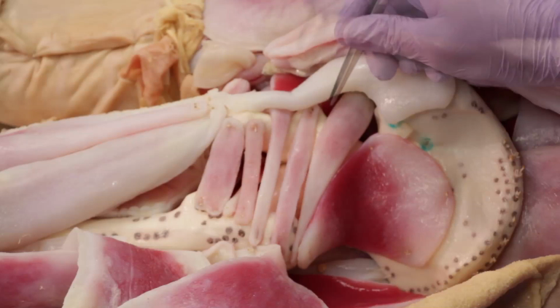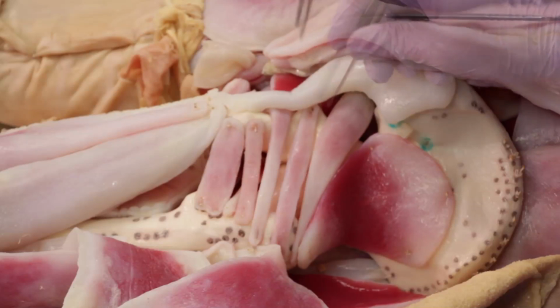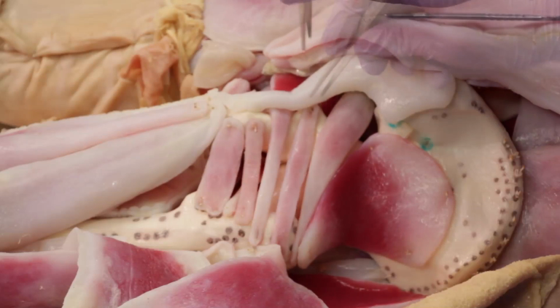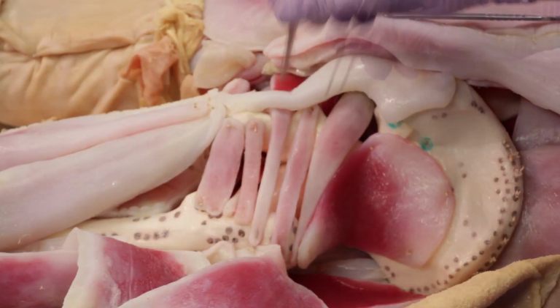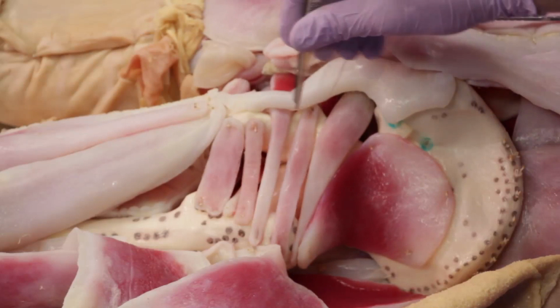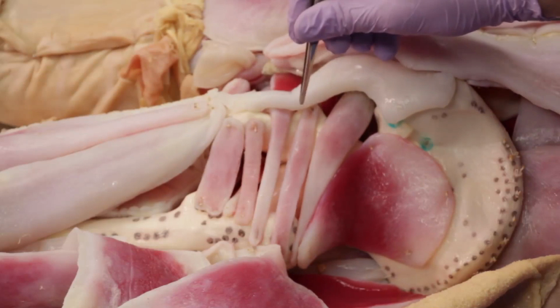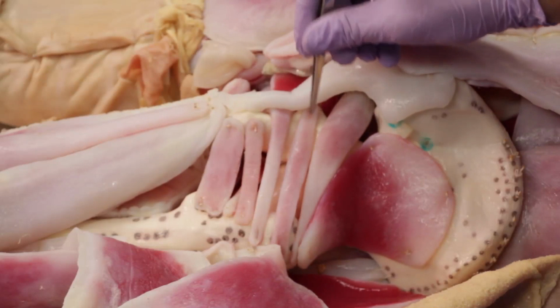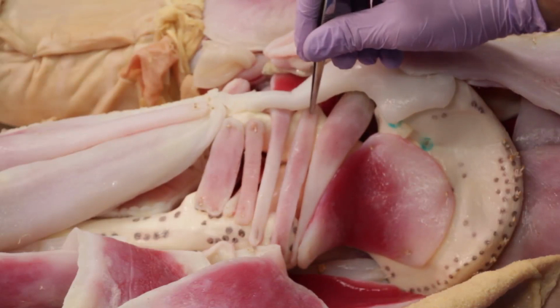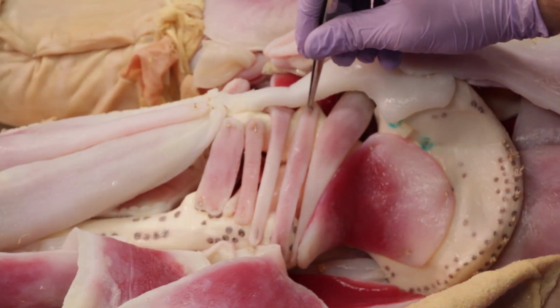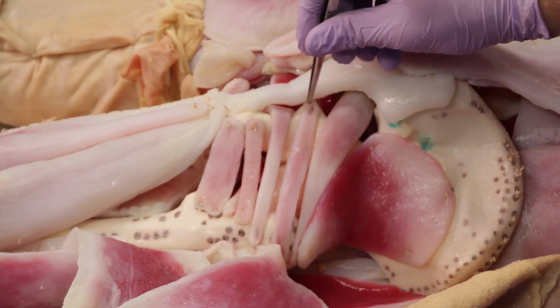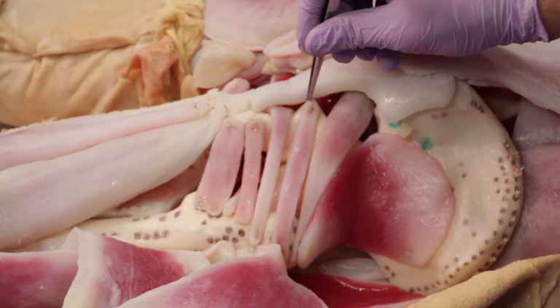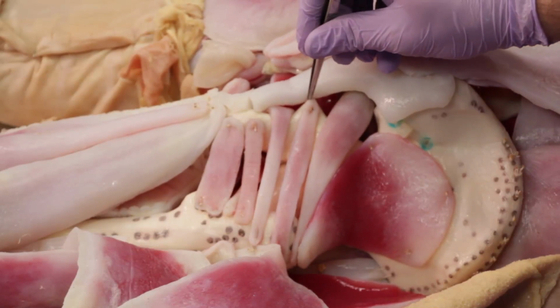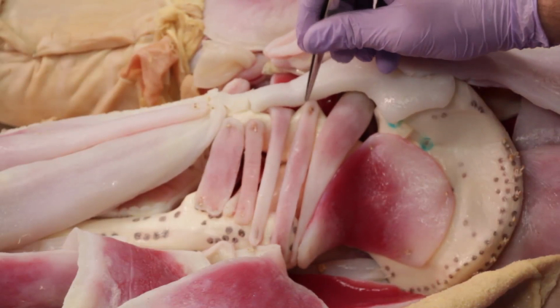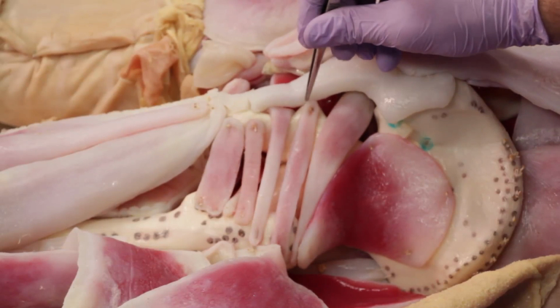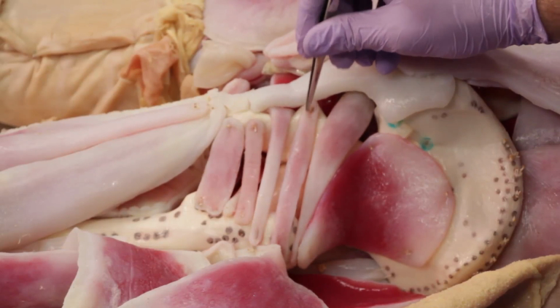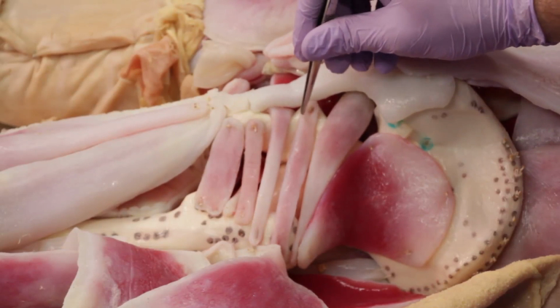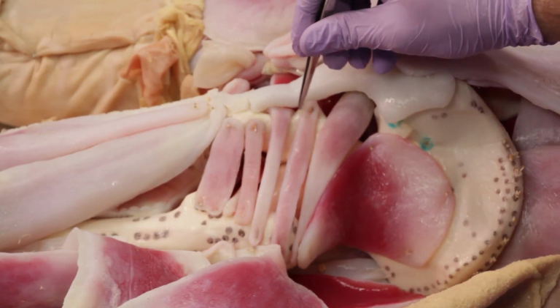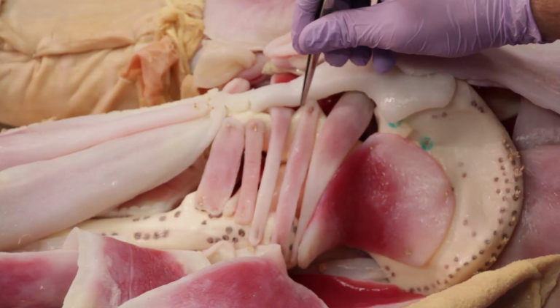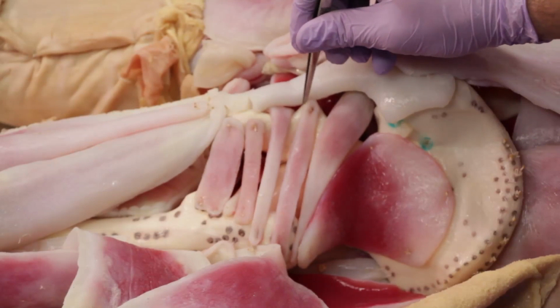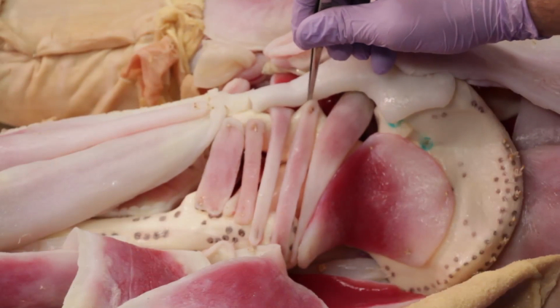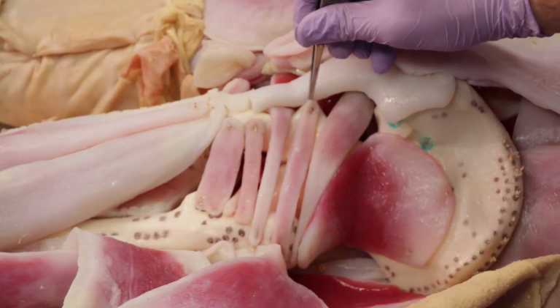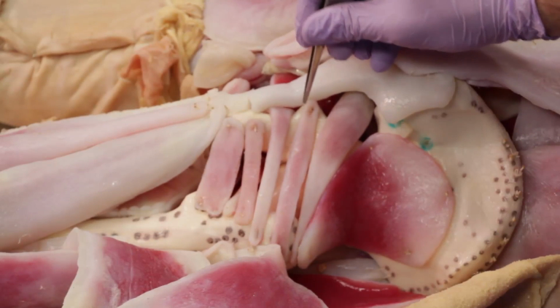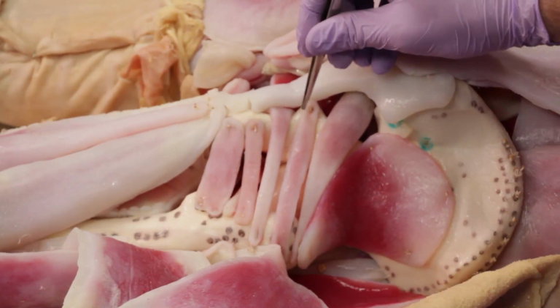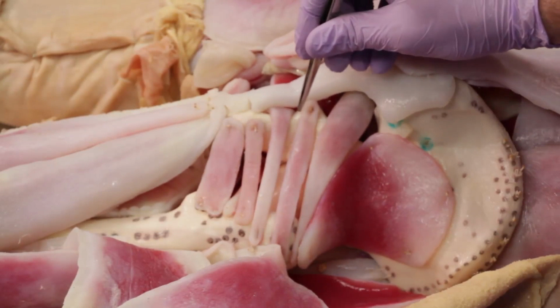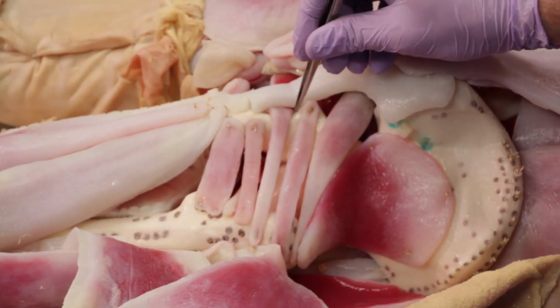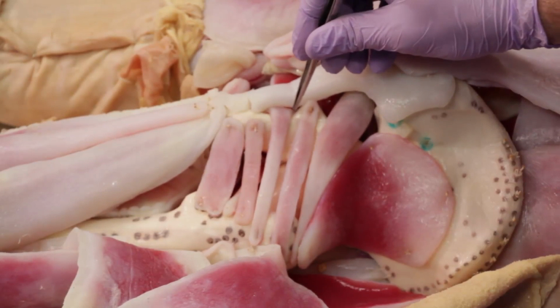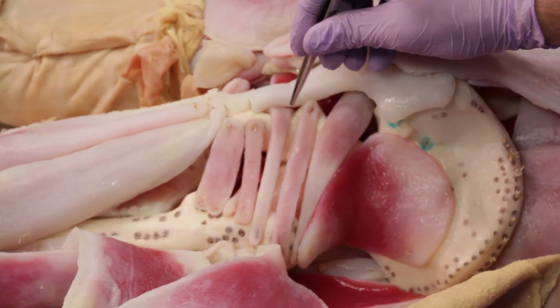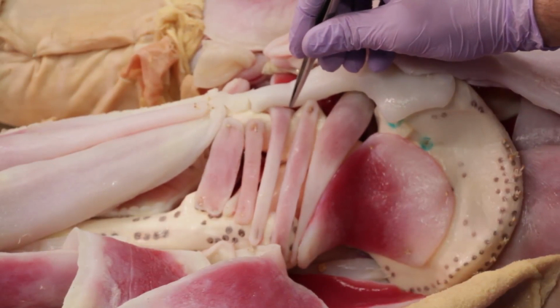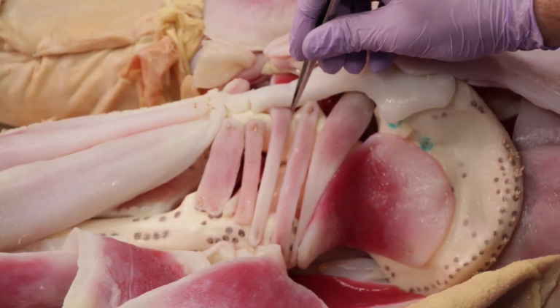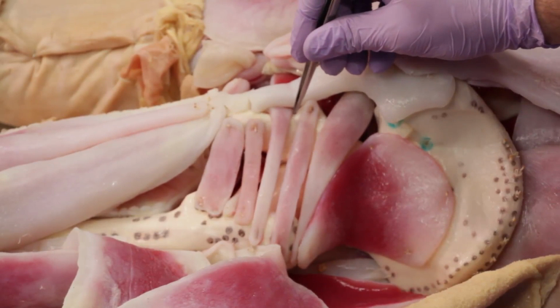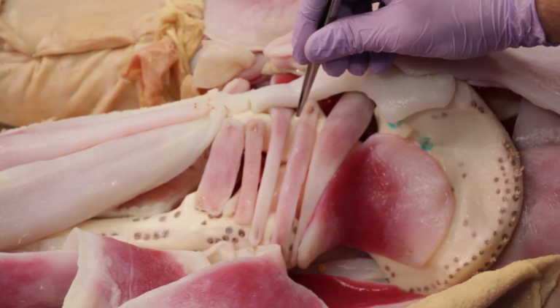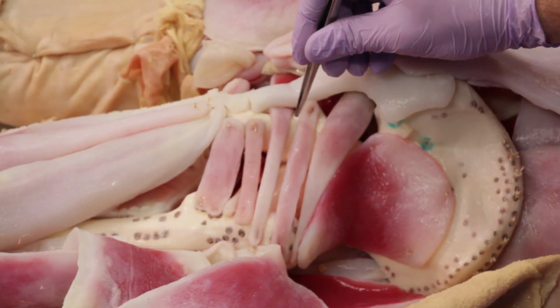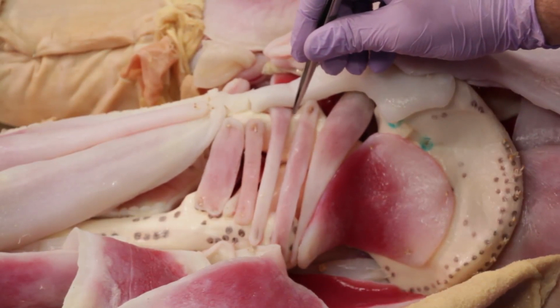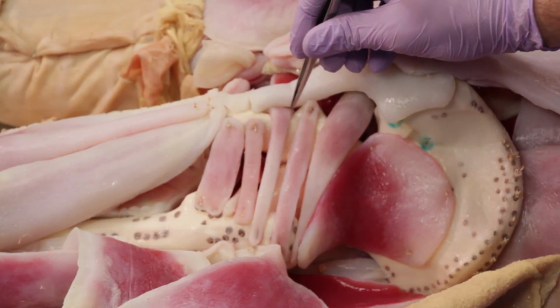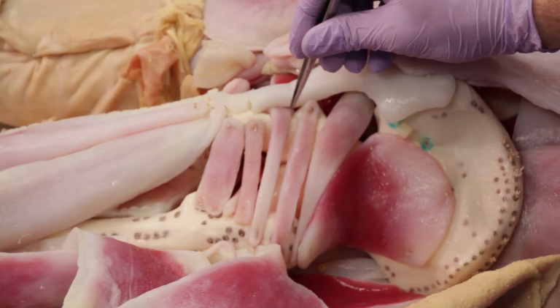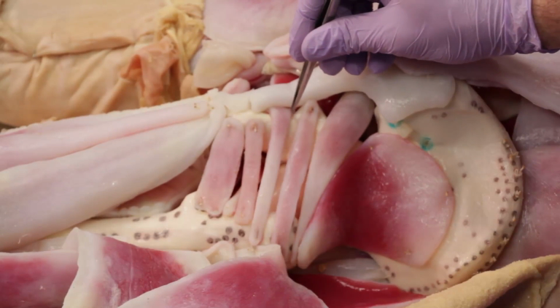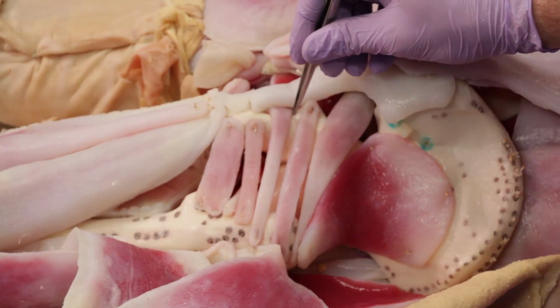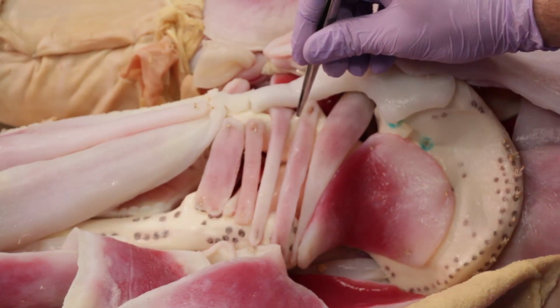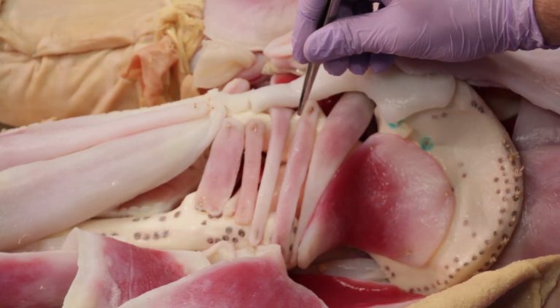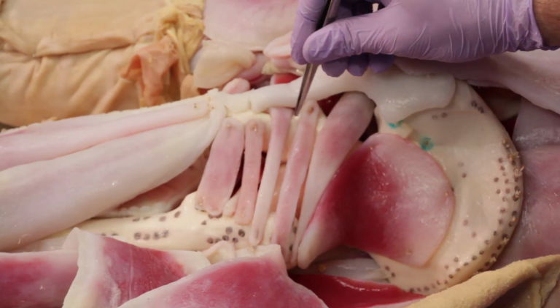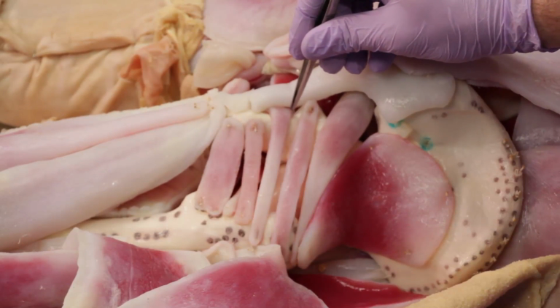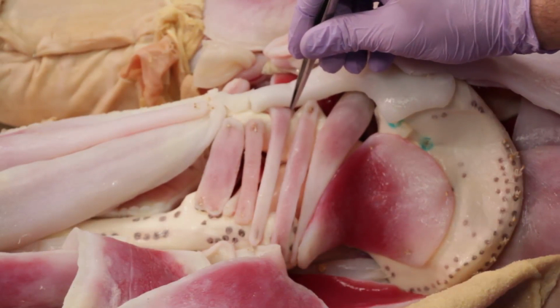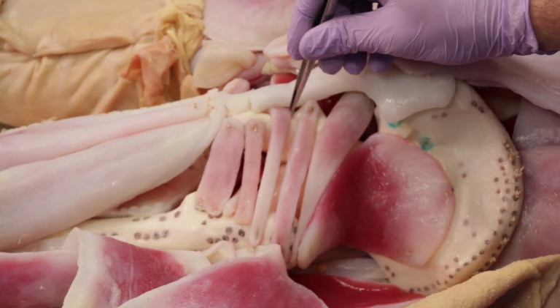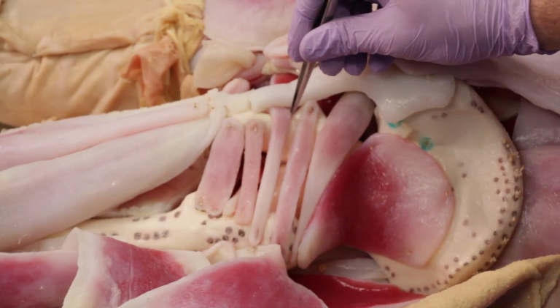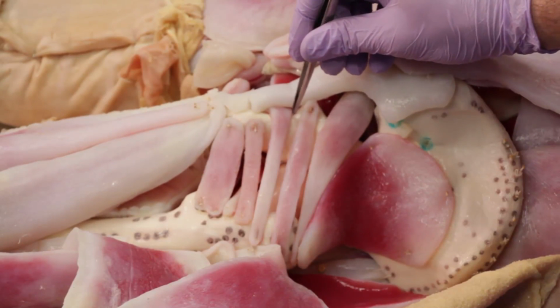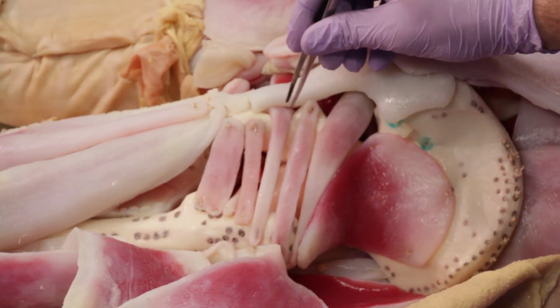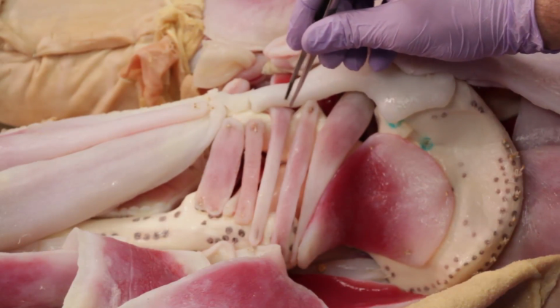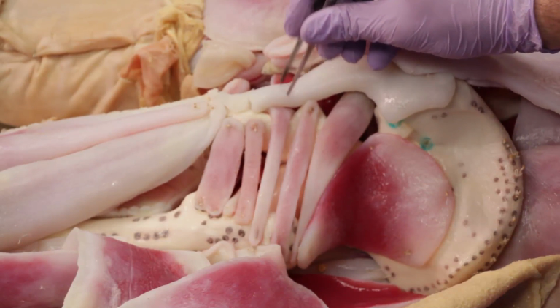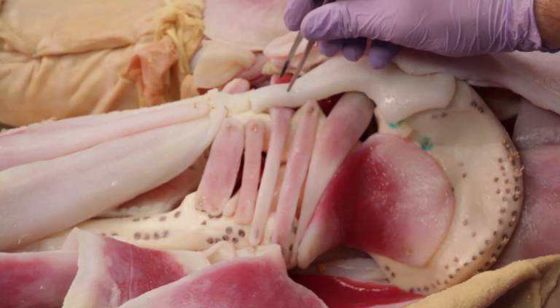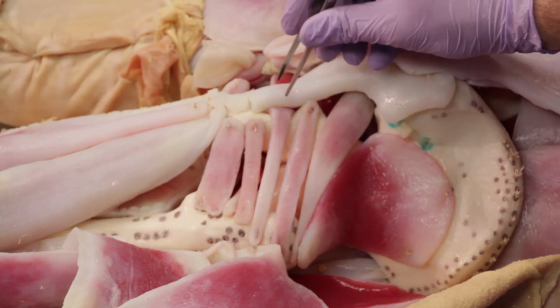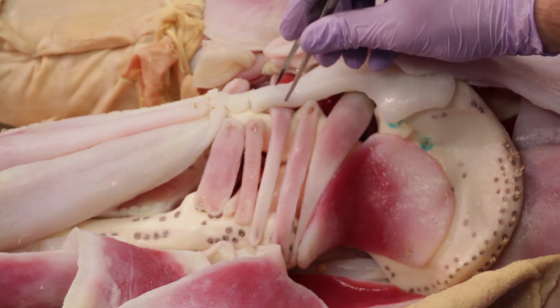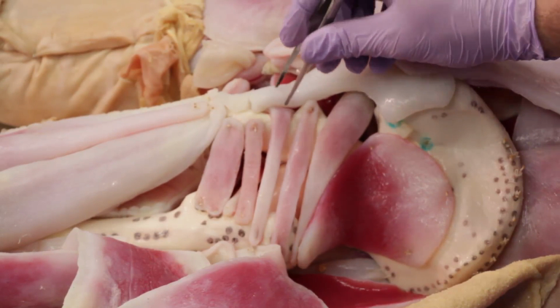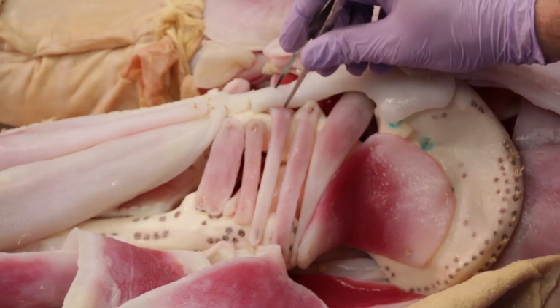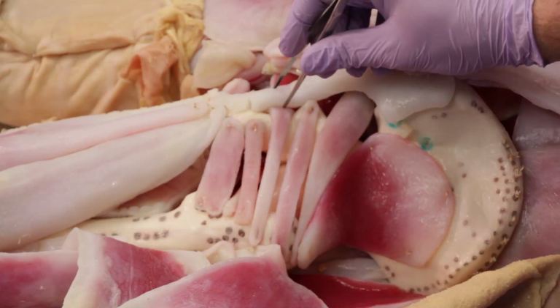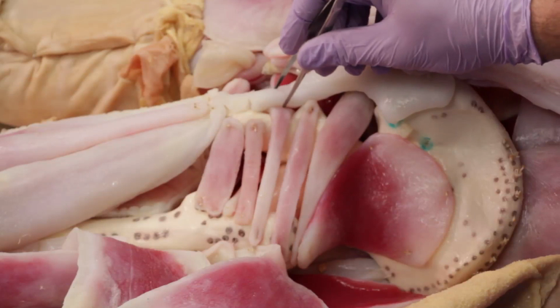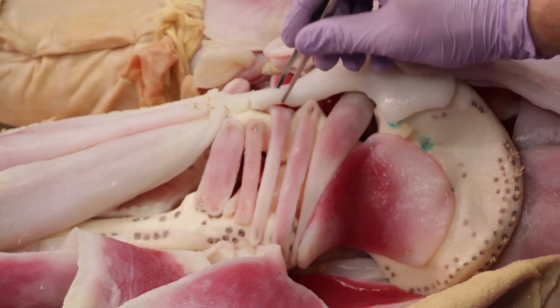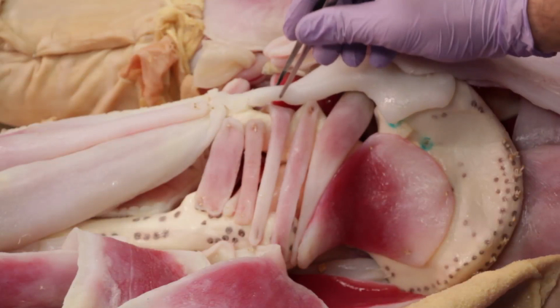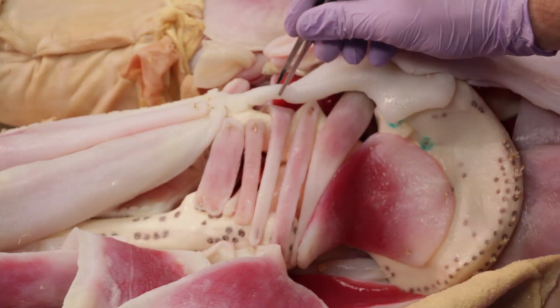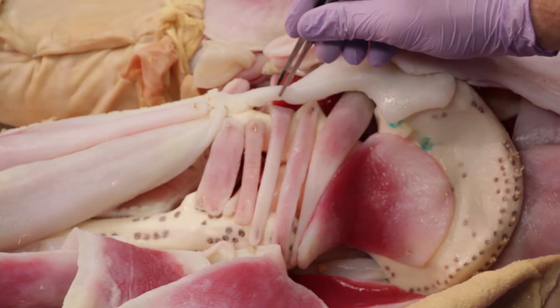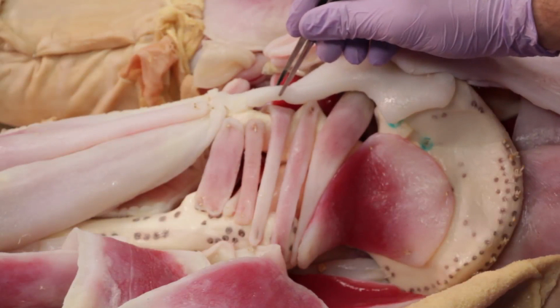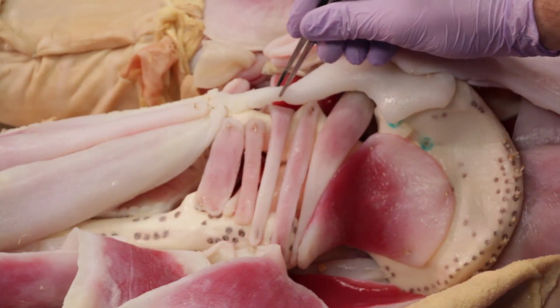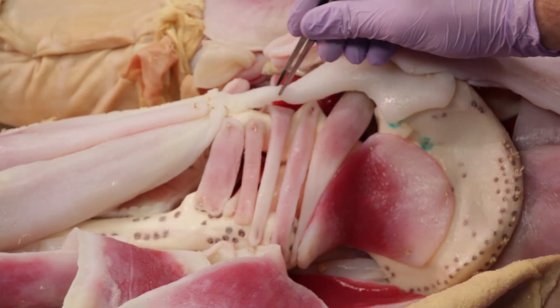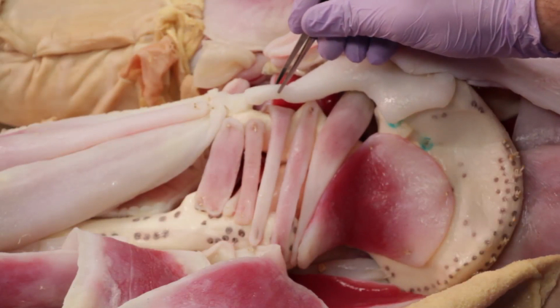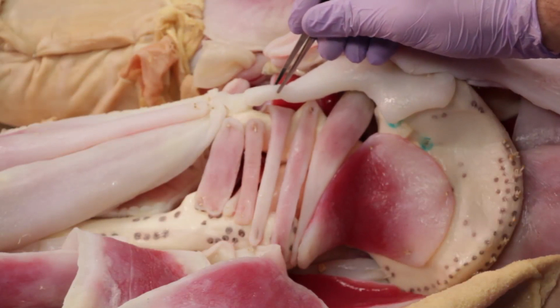Now finally, wrapping just around the ischial spine, you would have the pudendal nerve and the internal pudendal artery and vein.